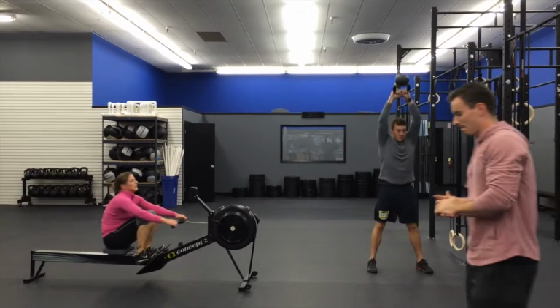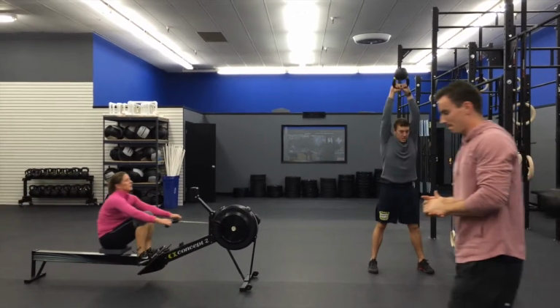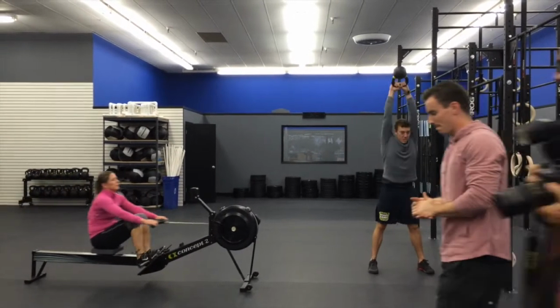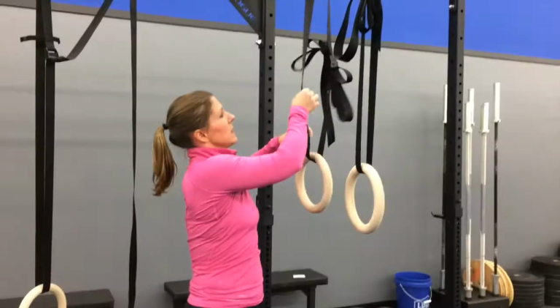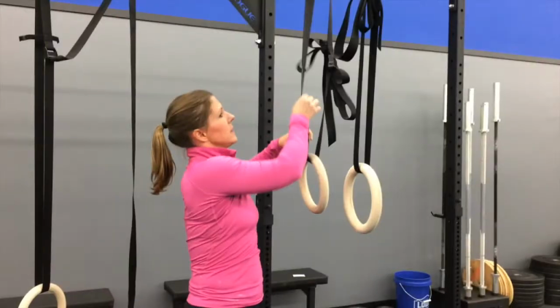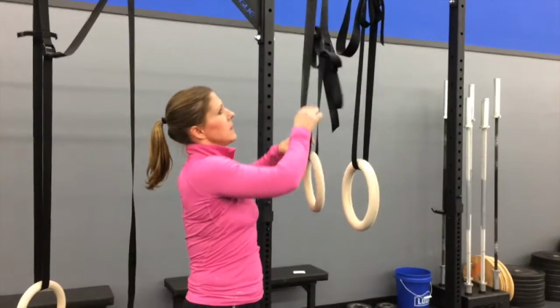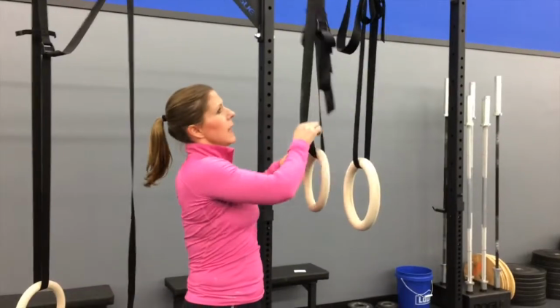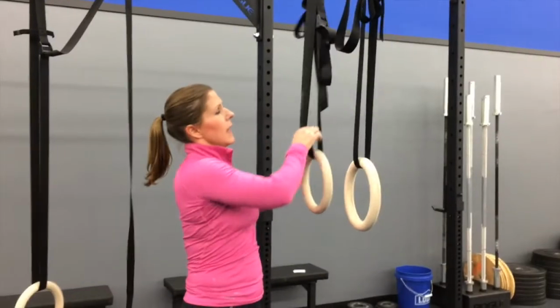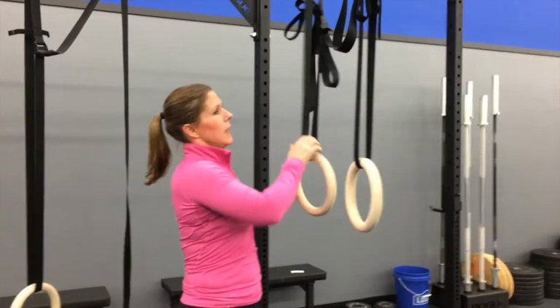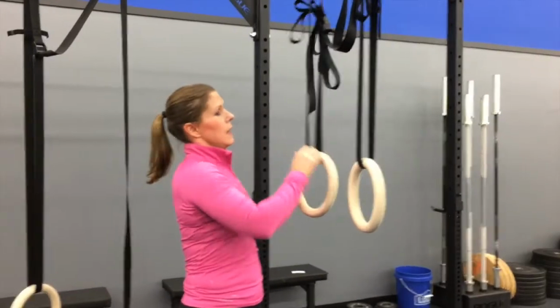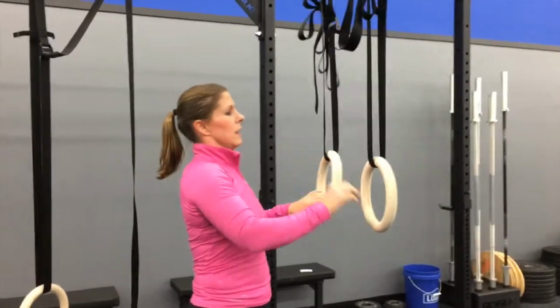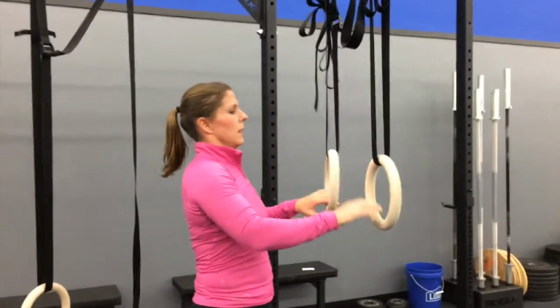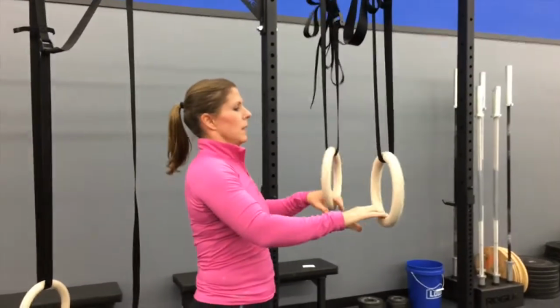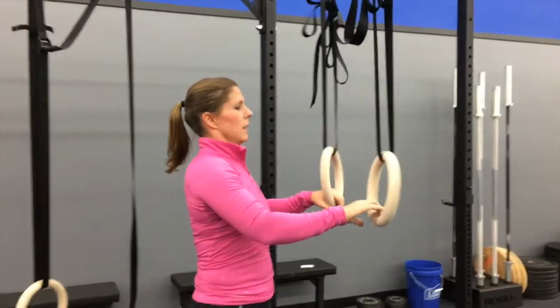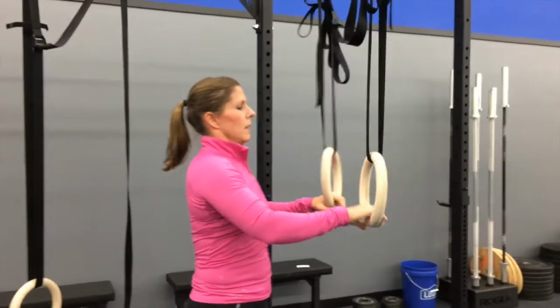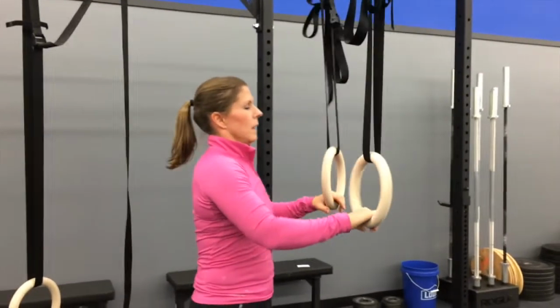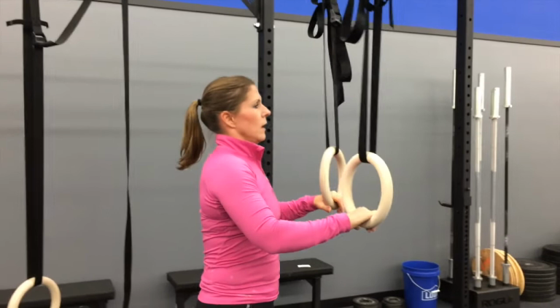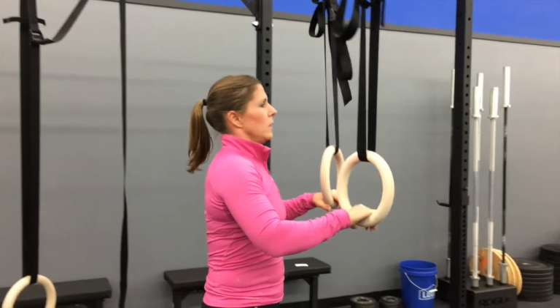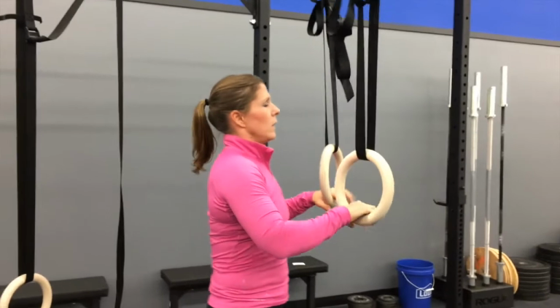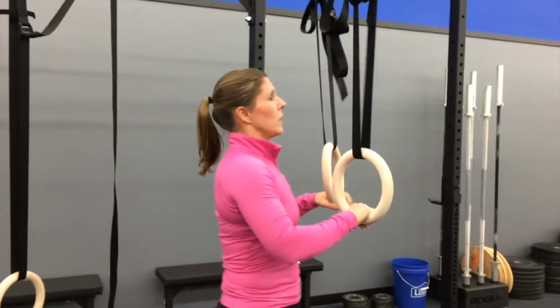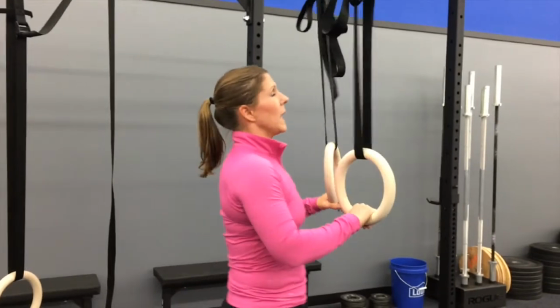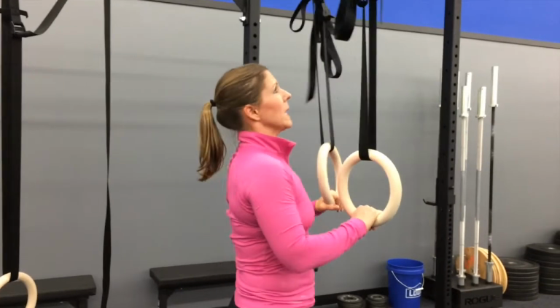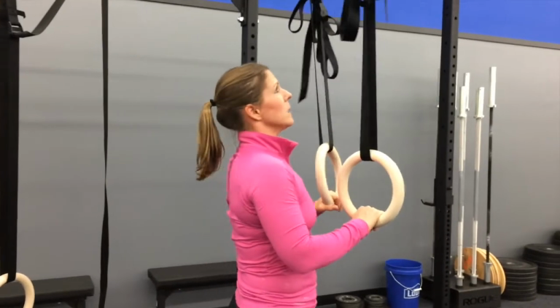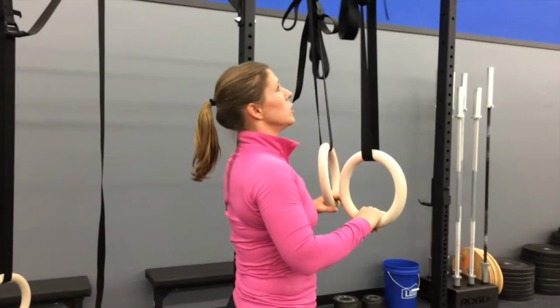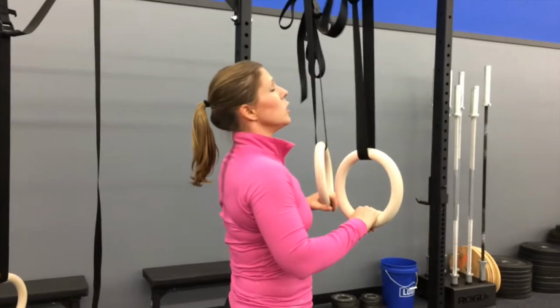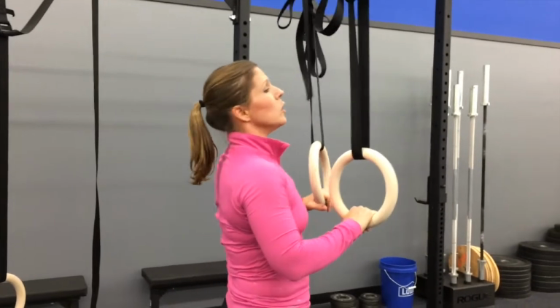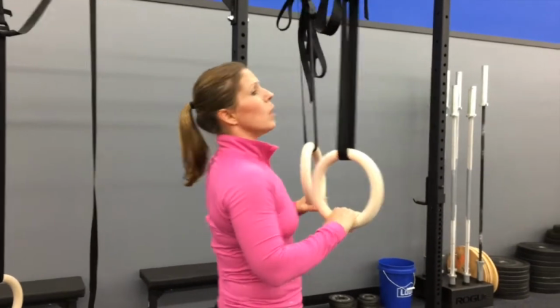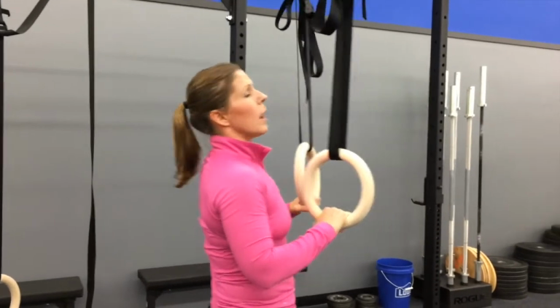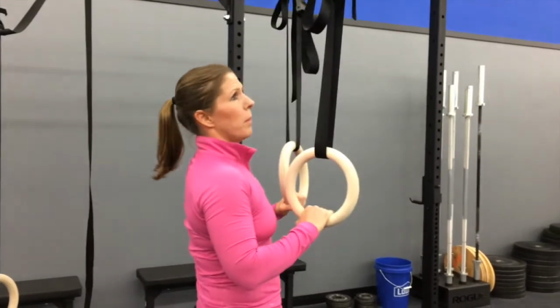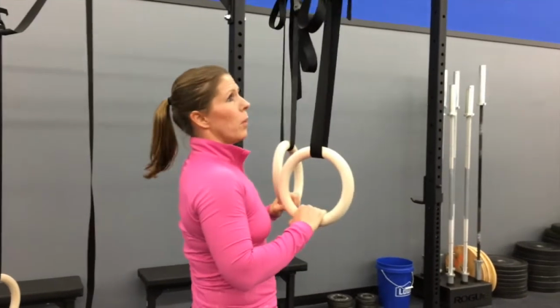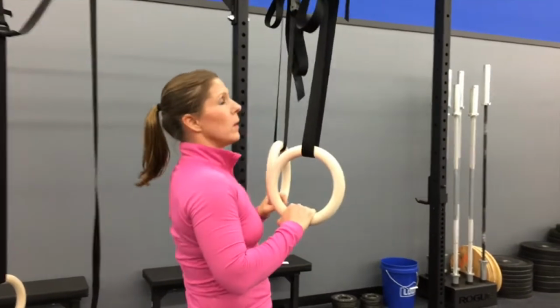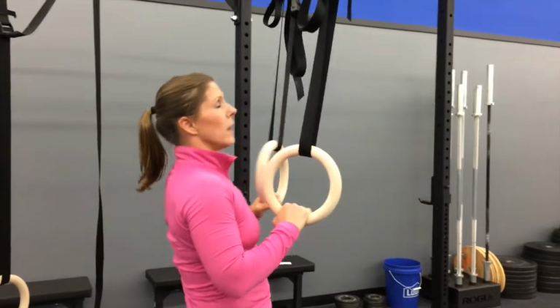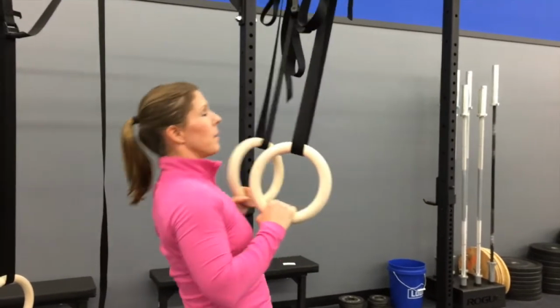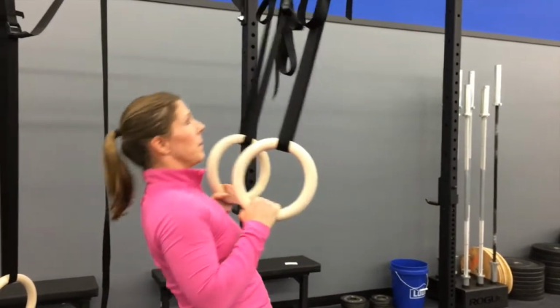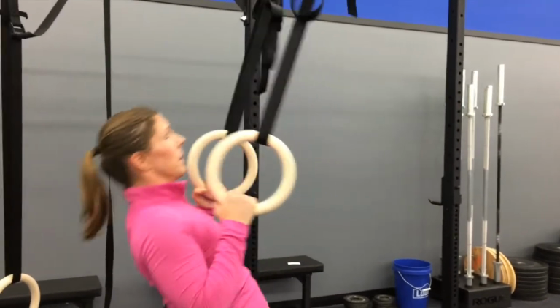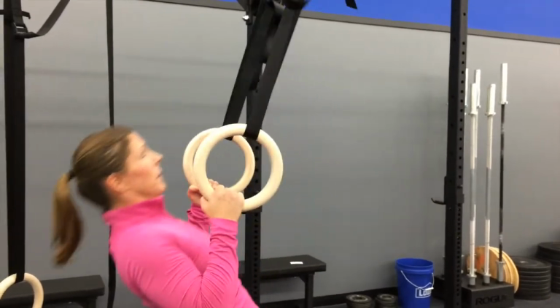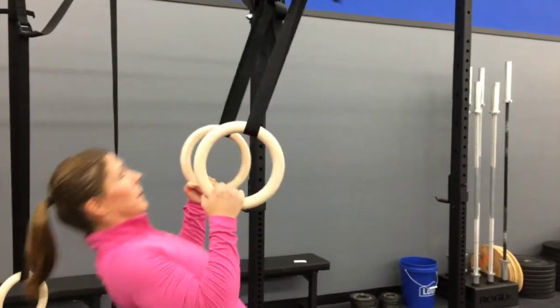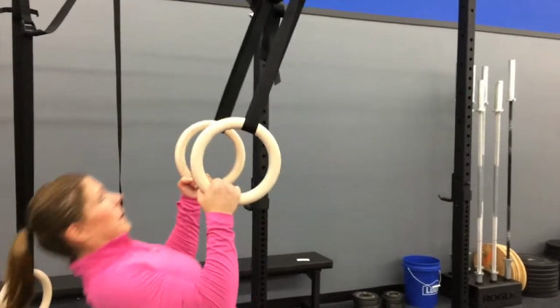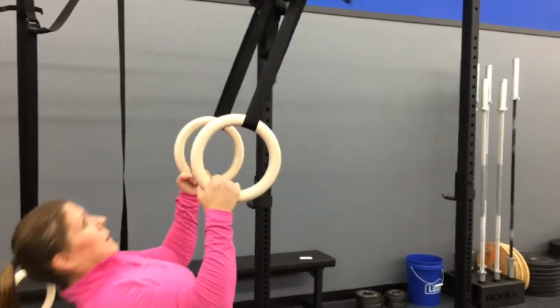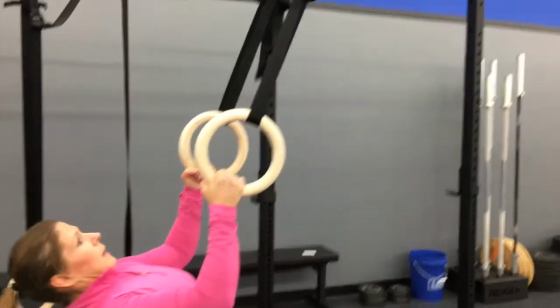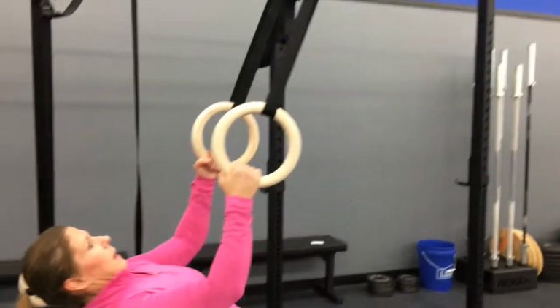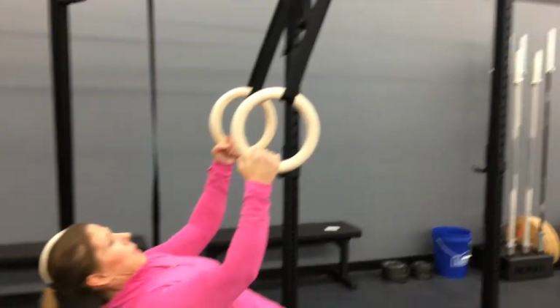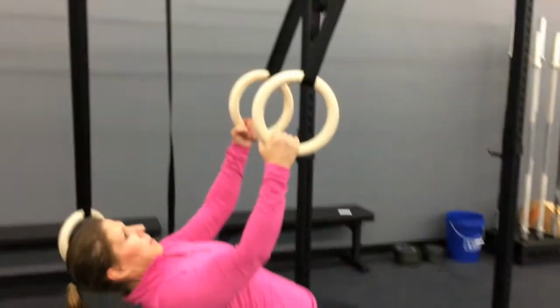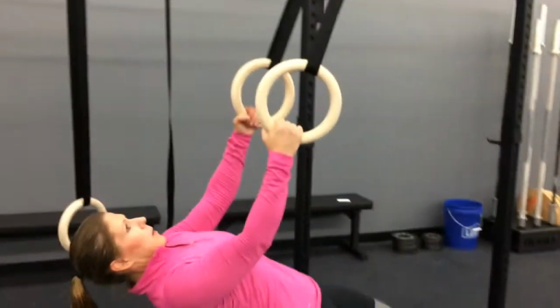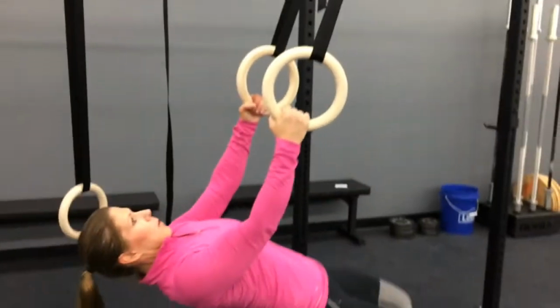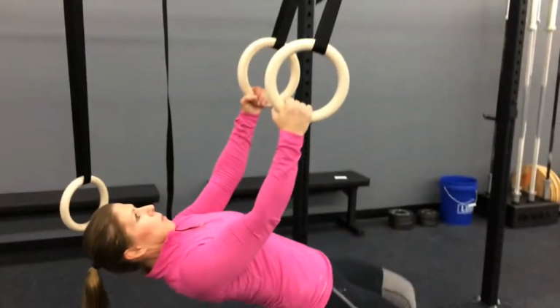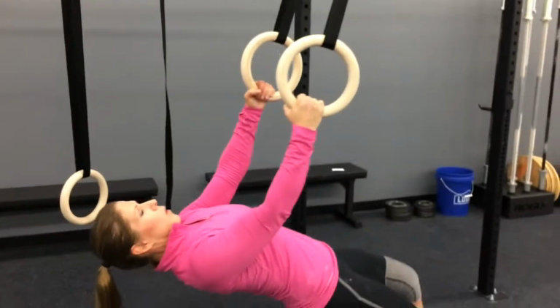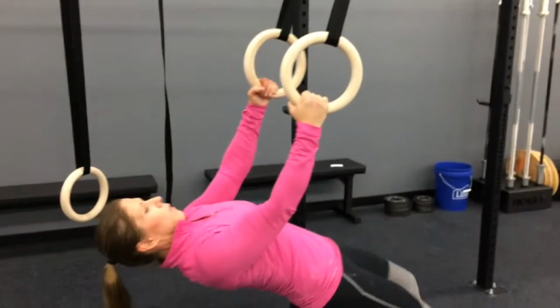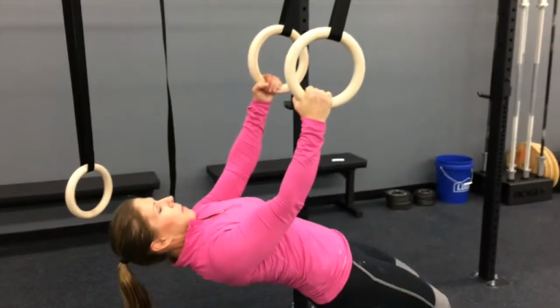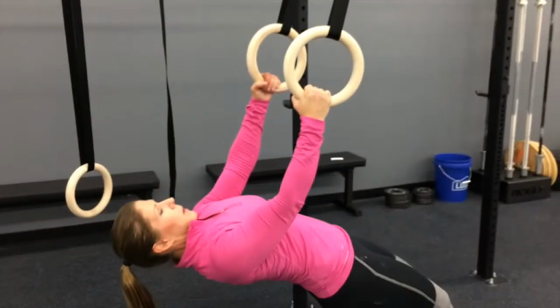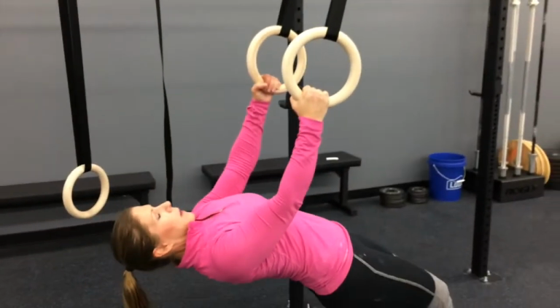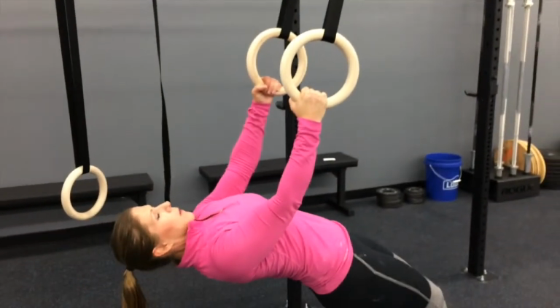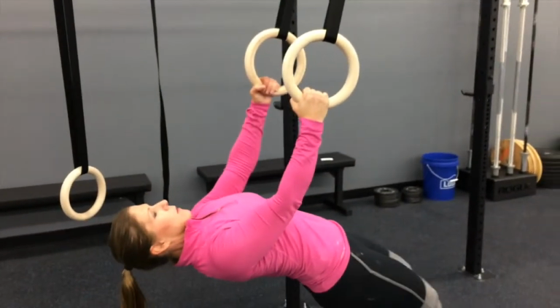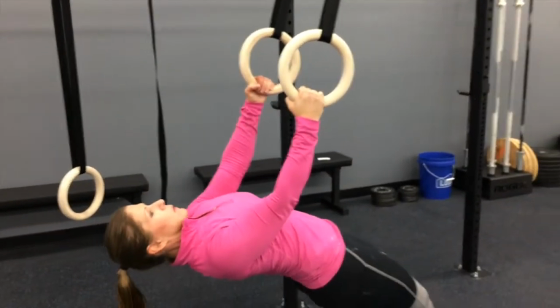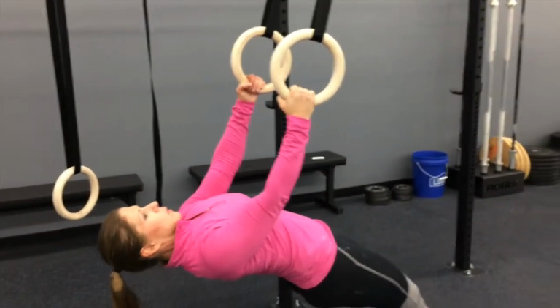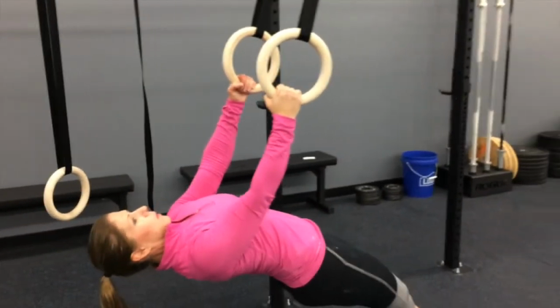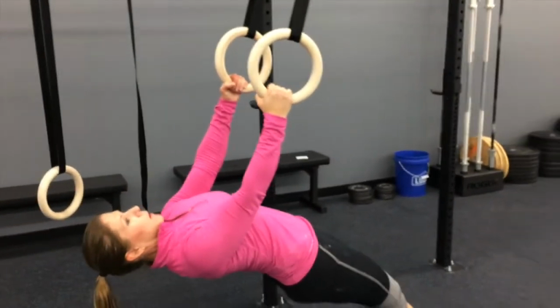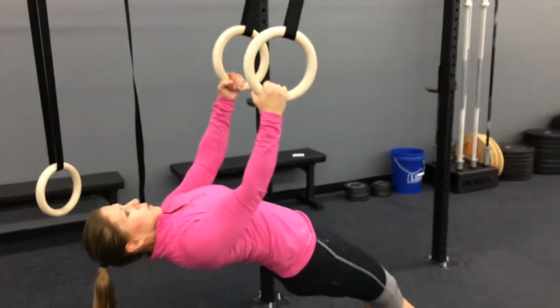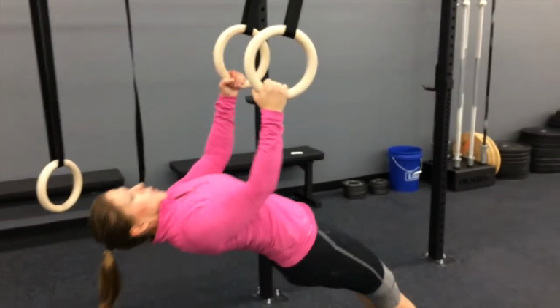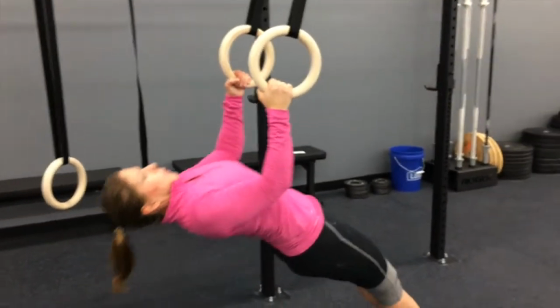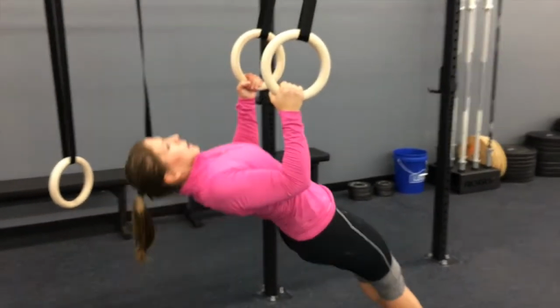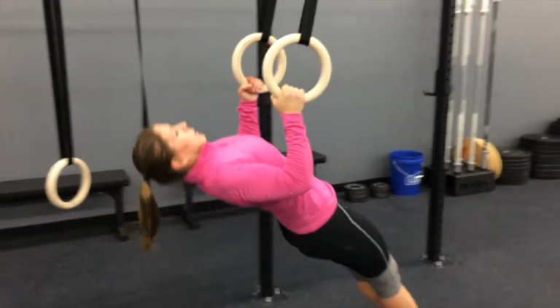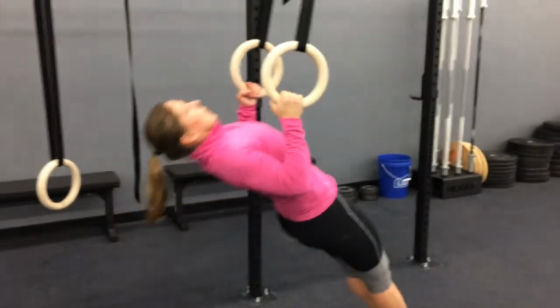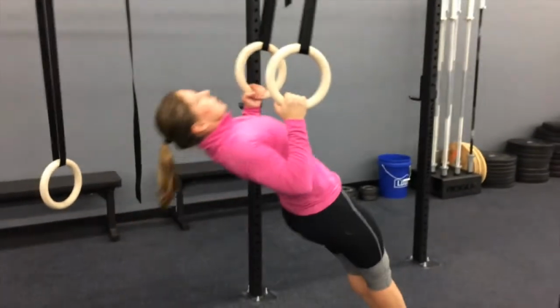If you can't do a pull-up and you're more of a beginner, we're going to do a ring row.